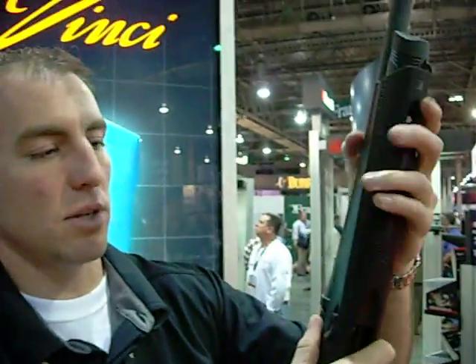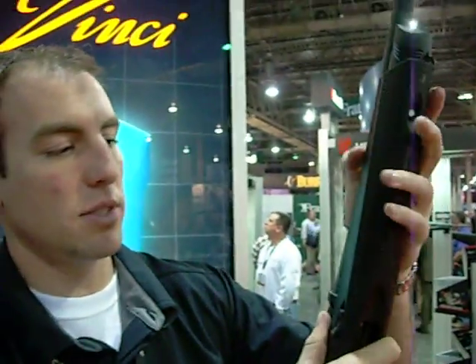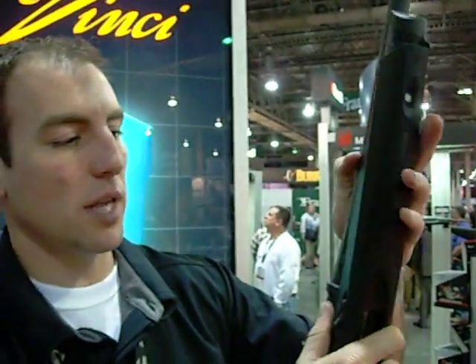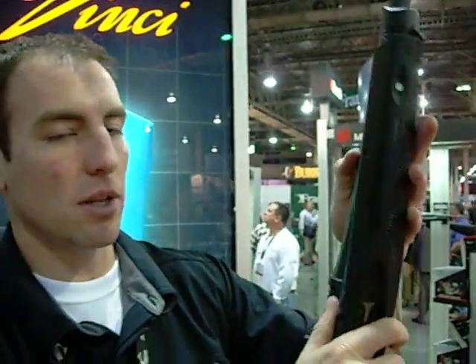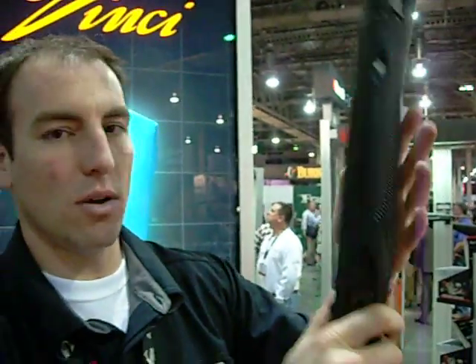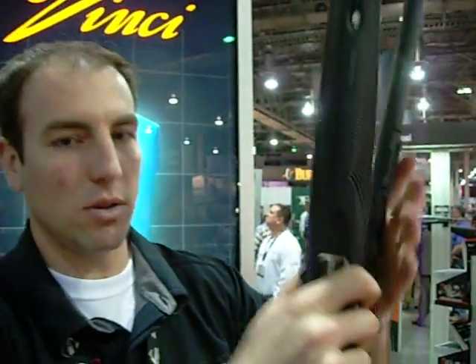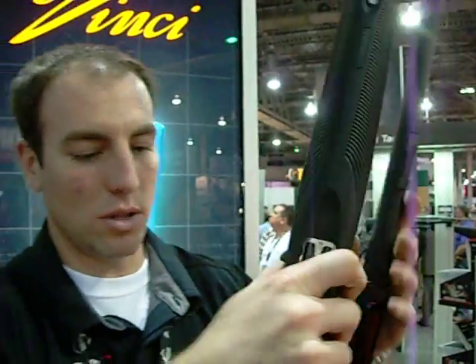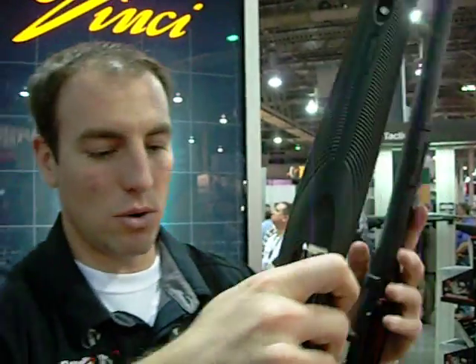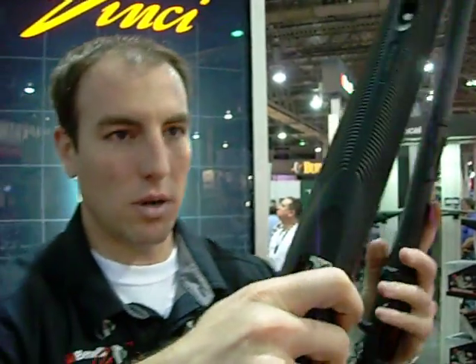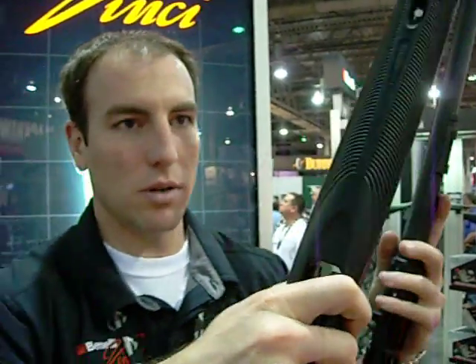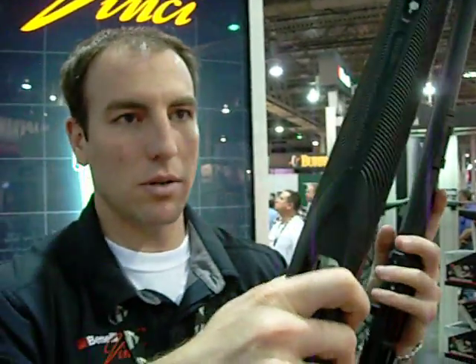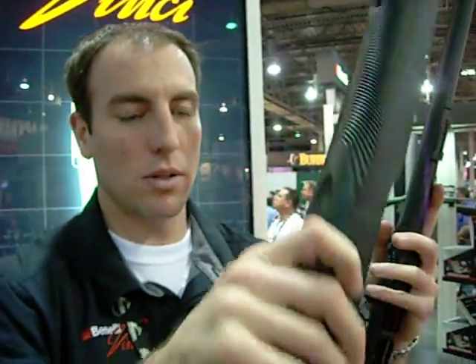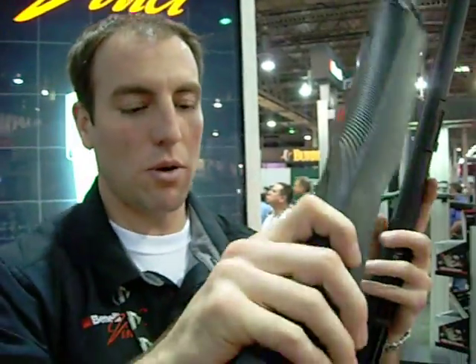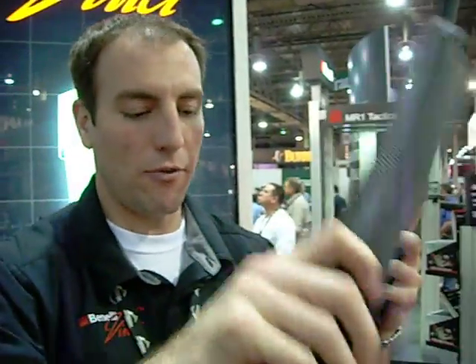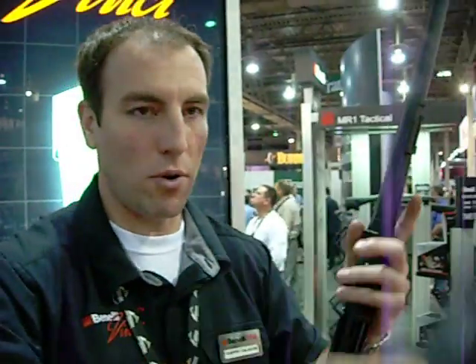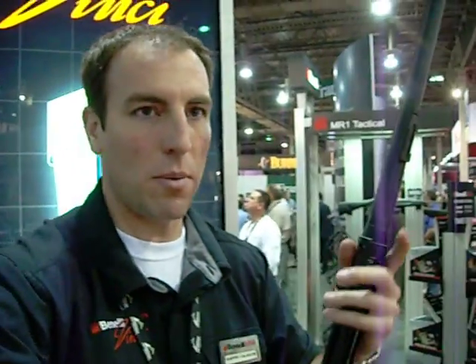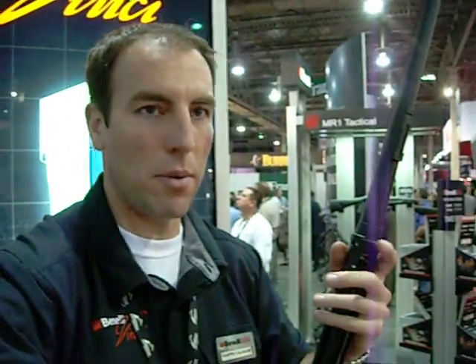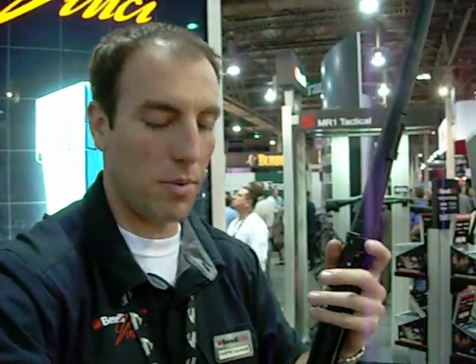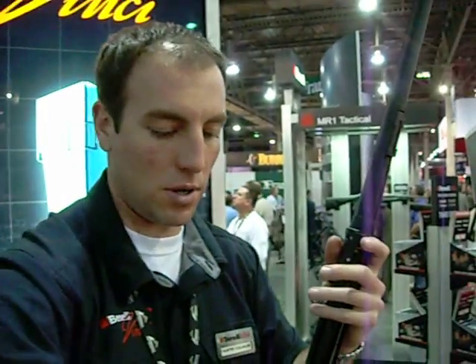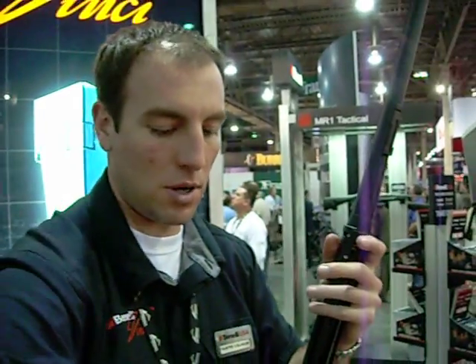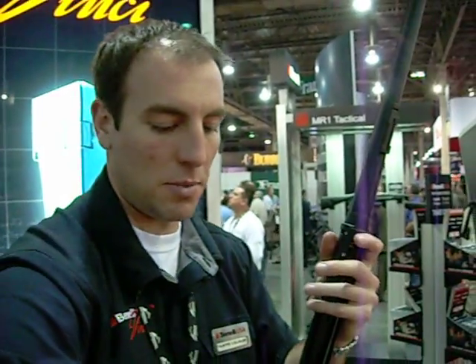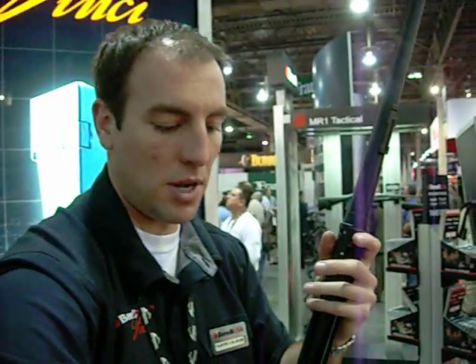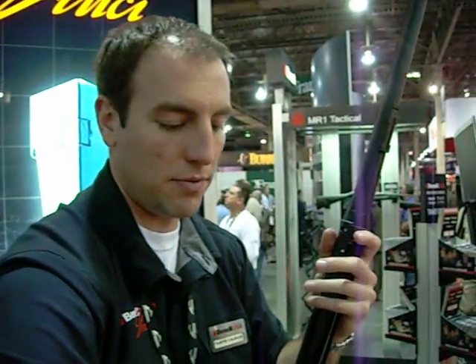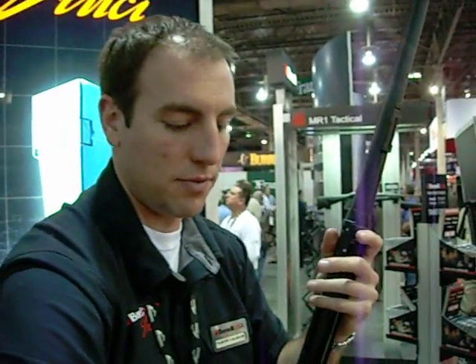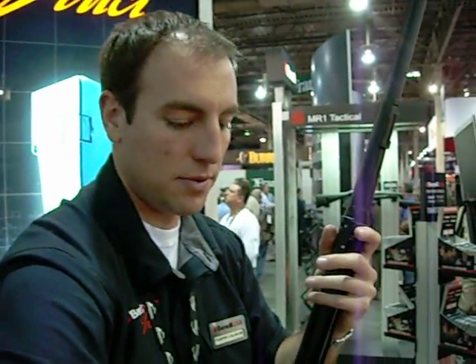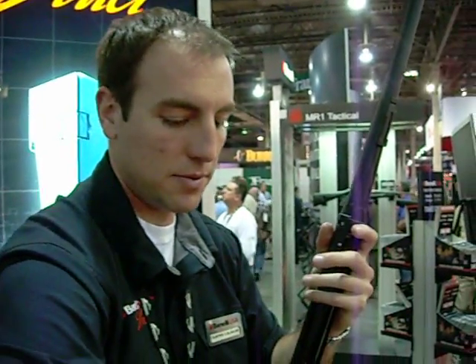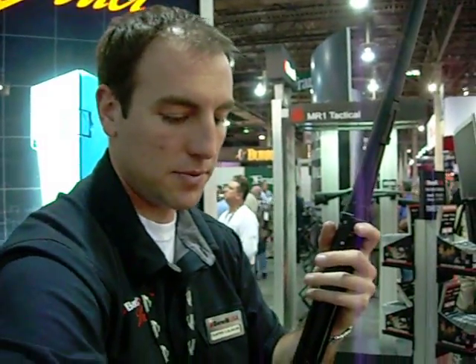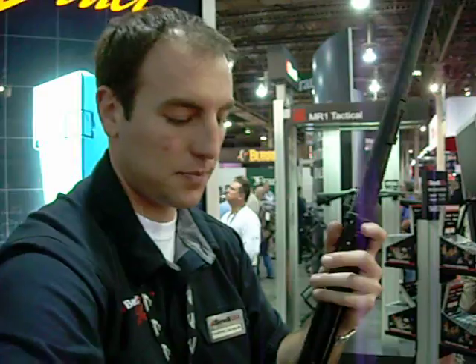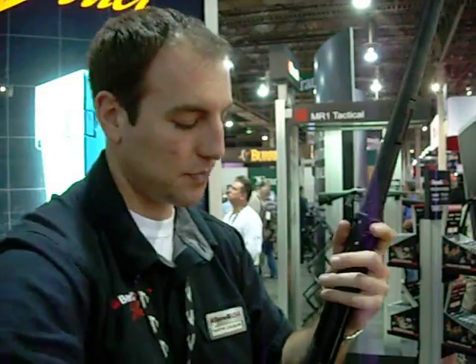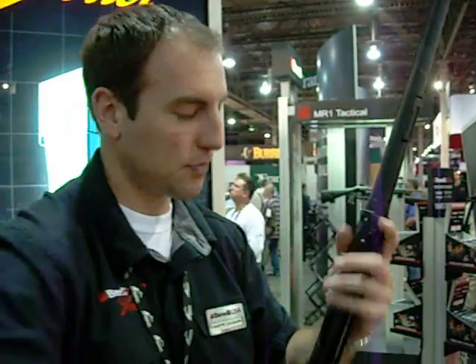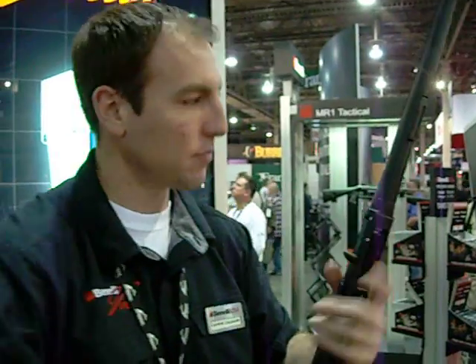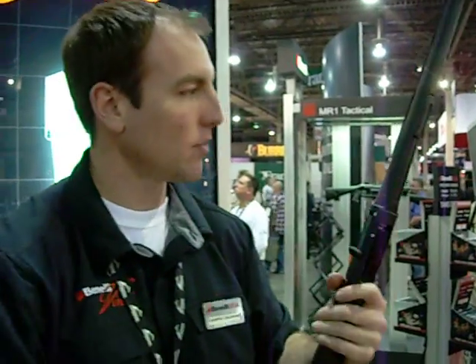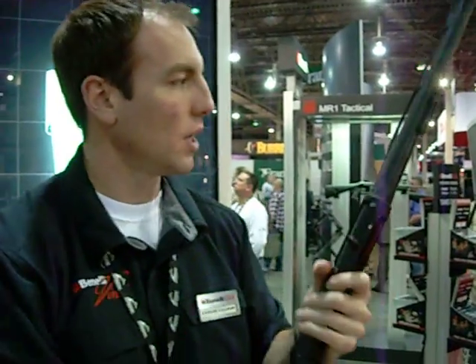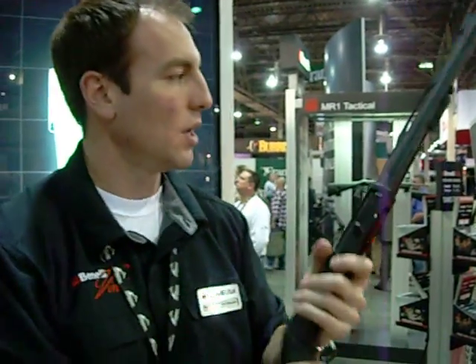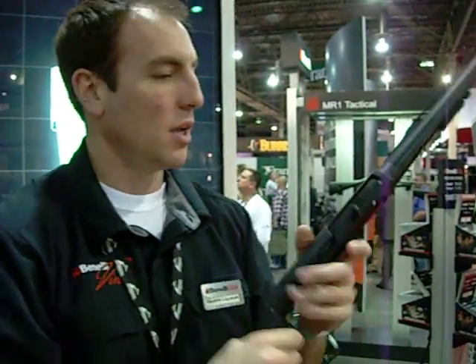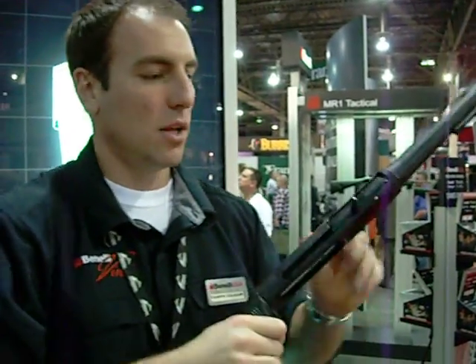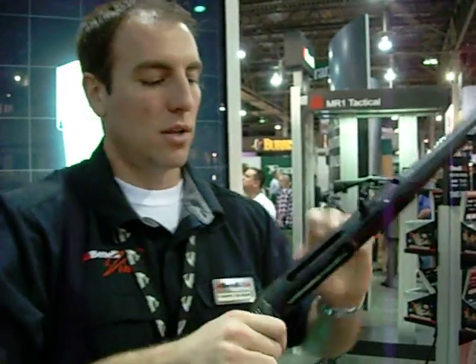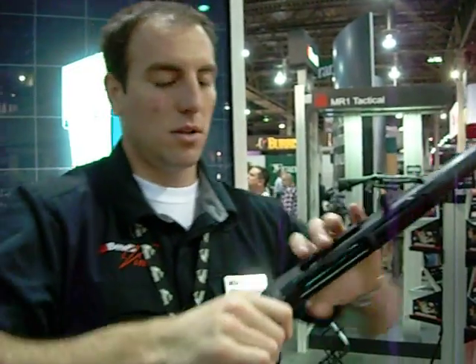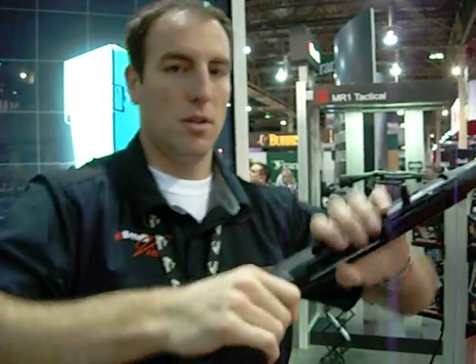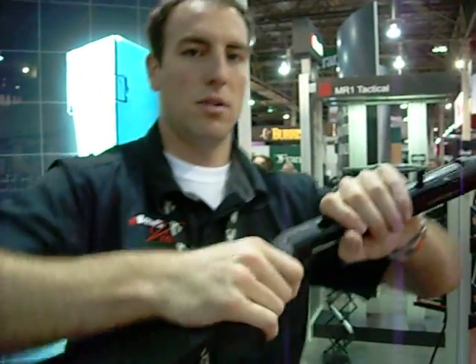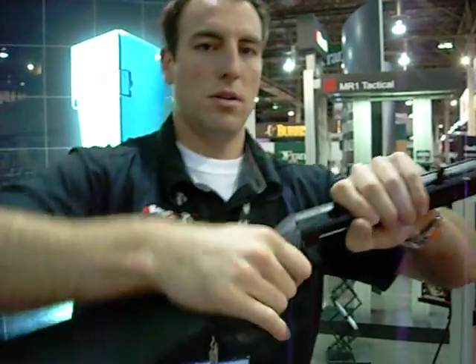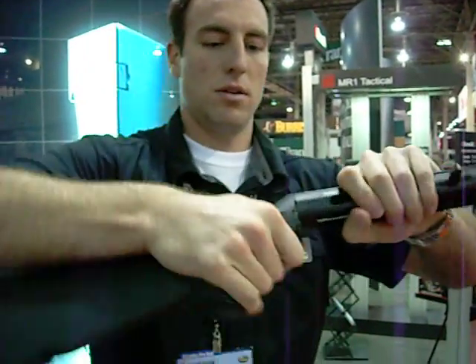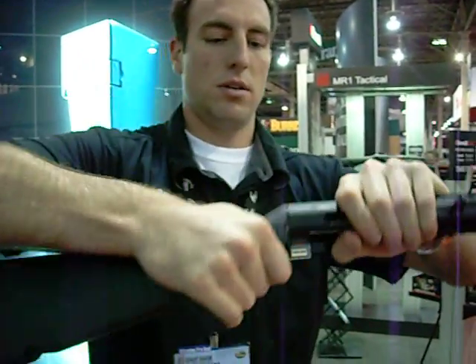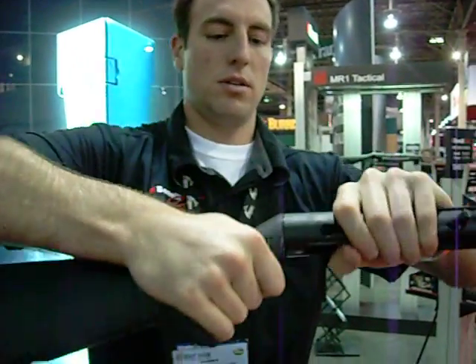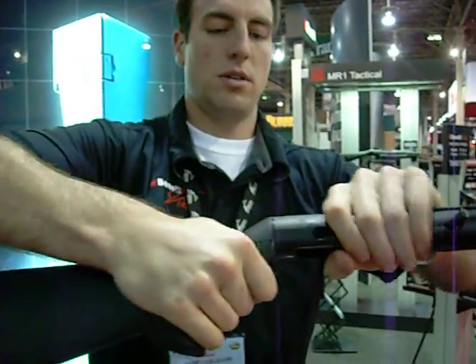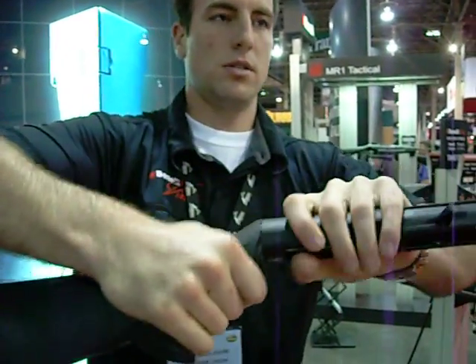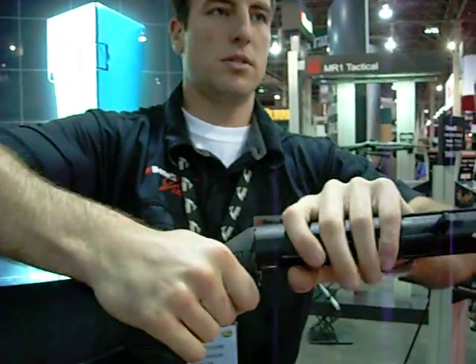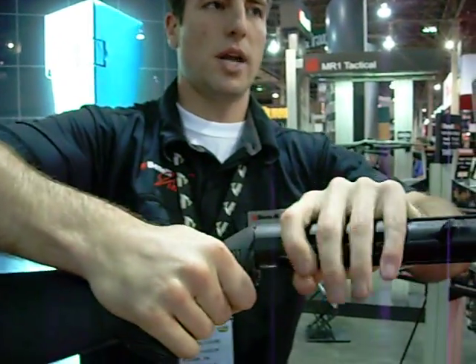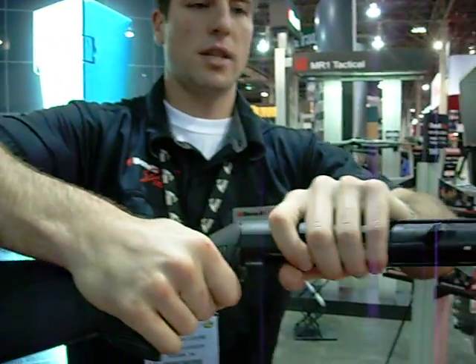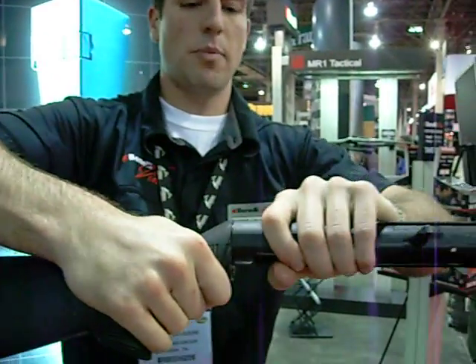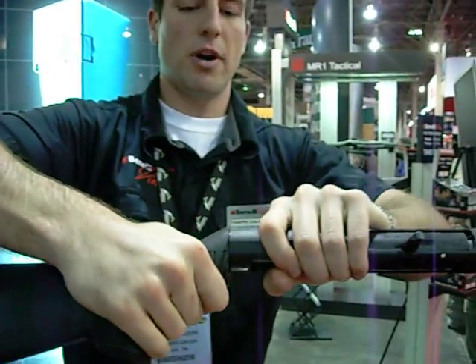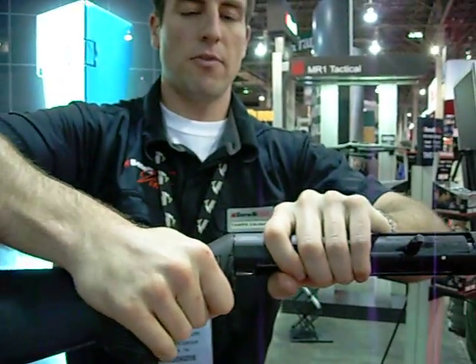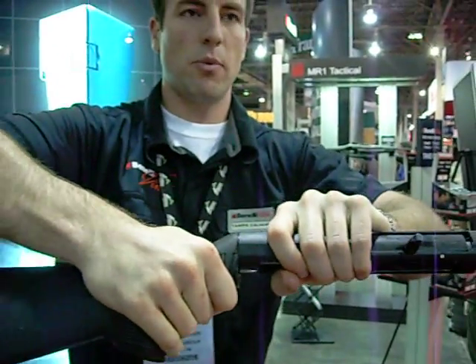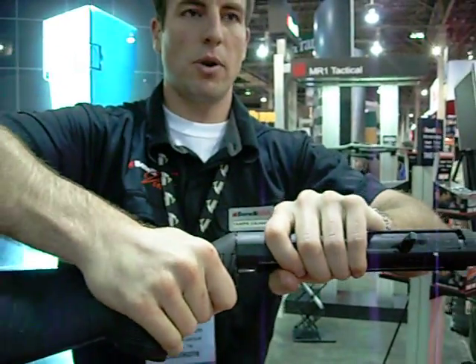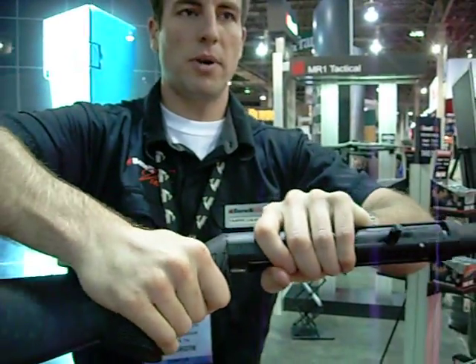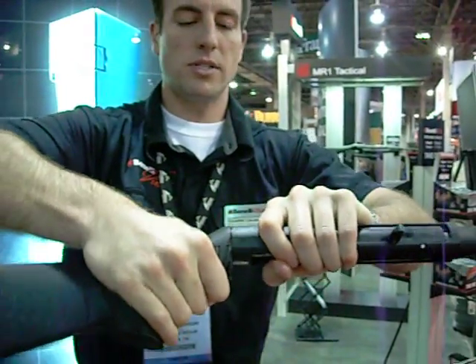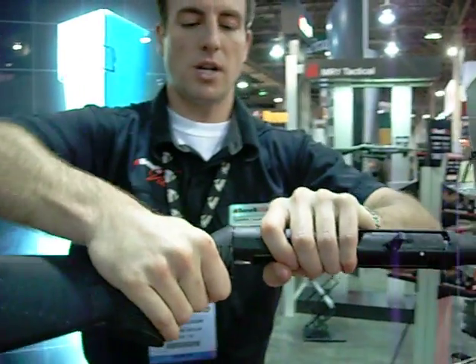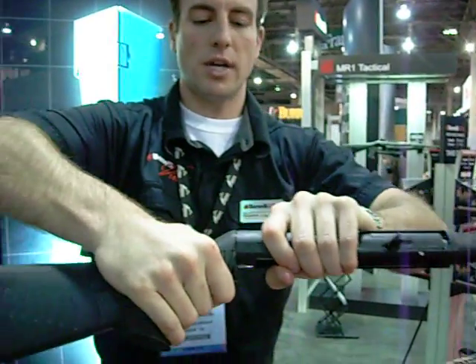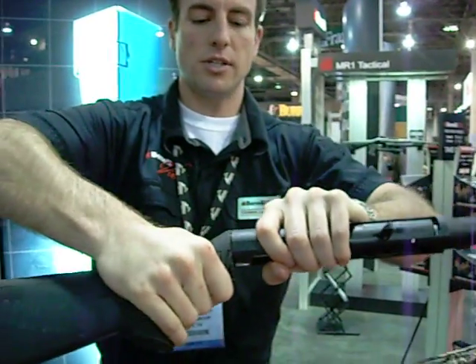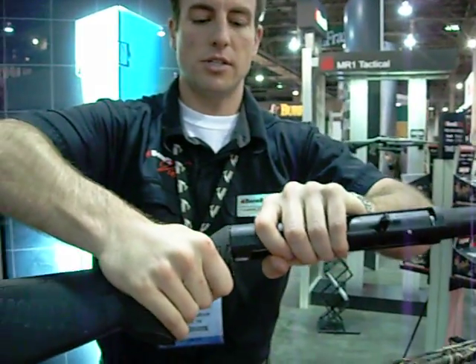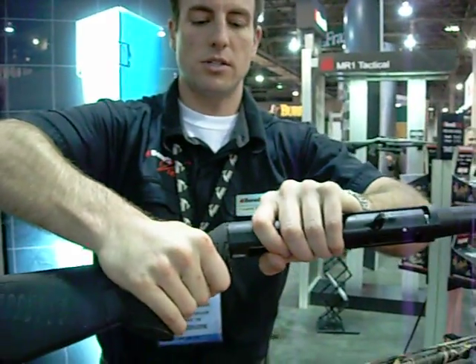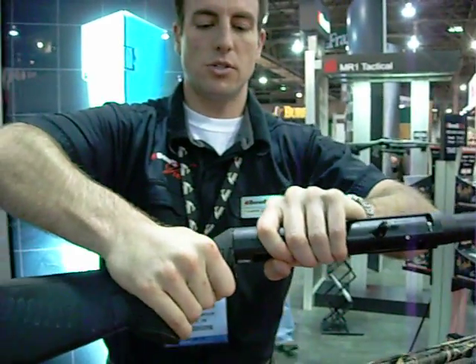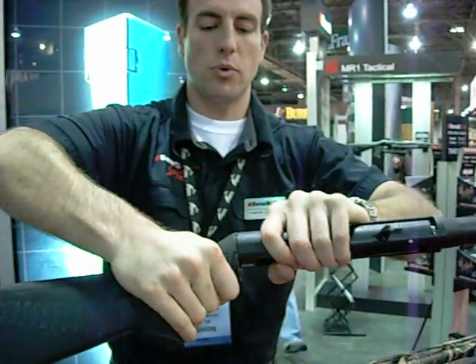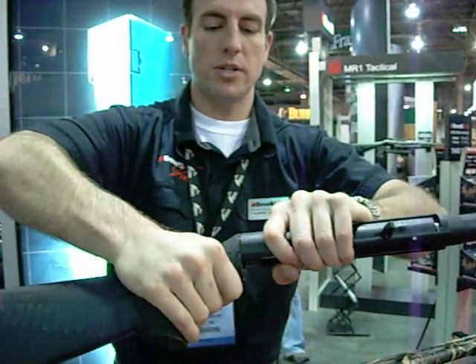Taking the whole lower forearm off. I'm just taking the barrel from the rear buttstock and just twist.